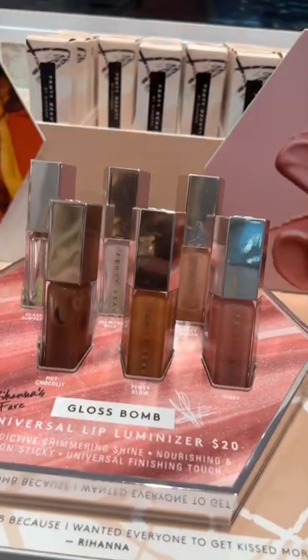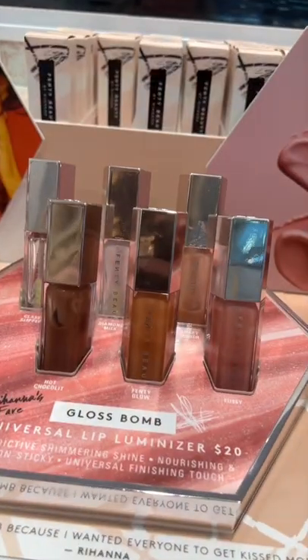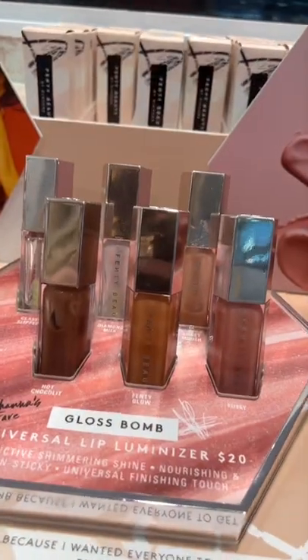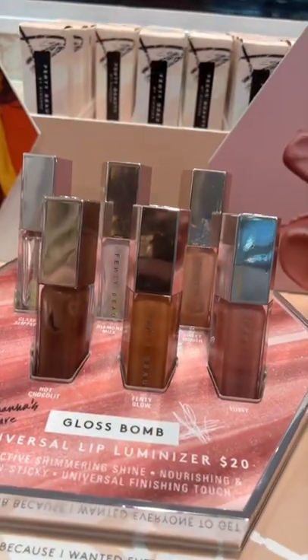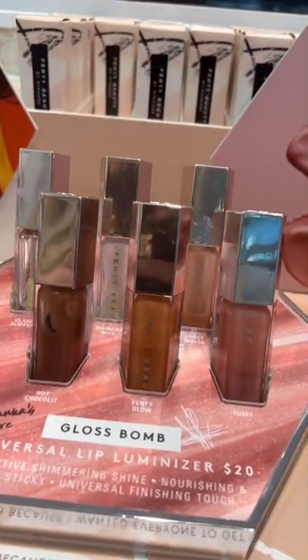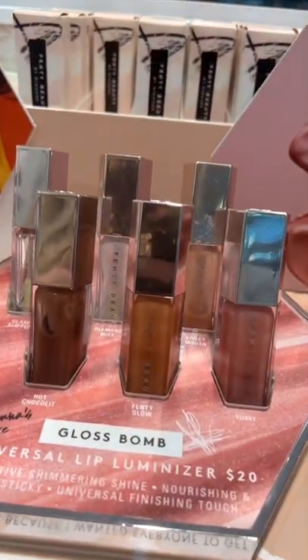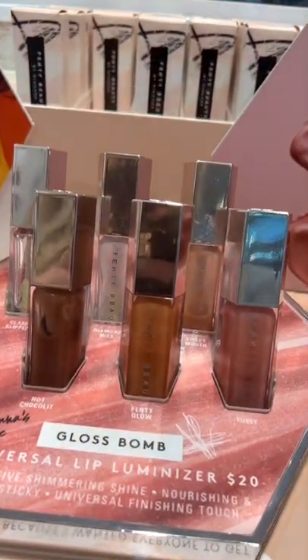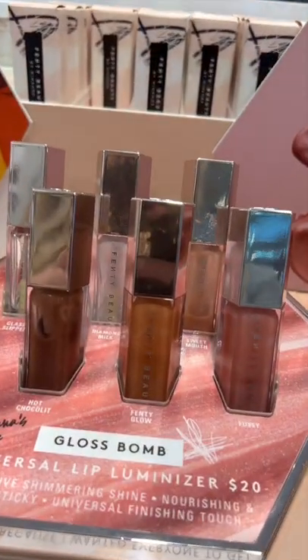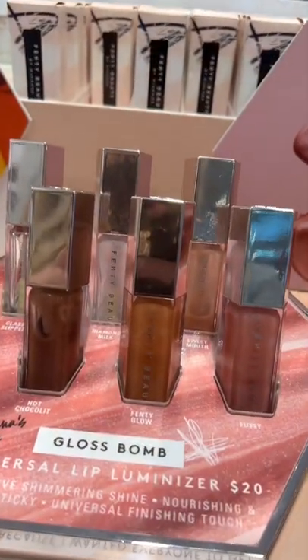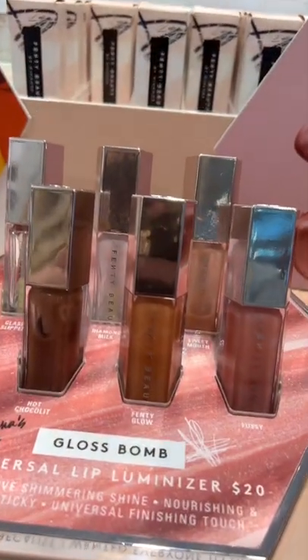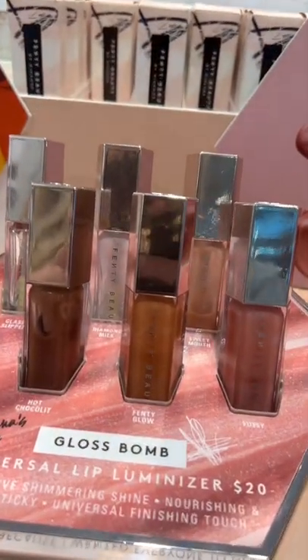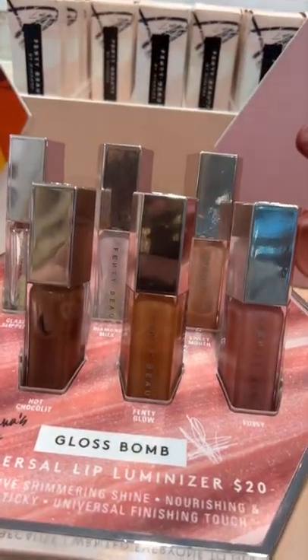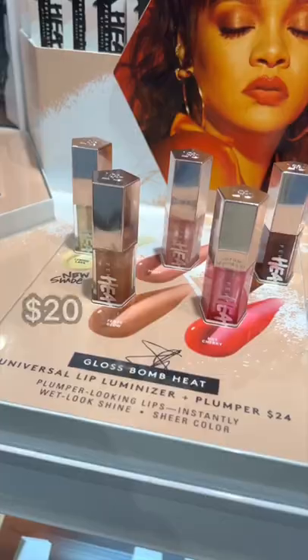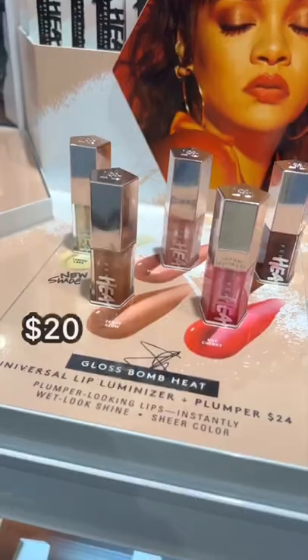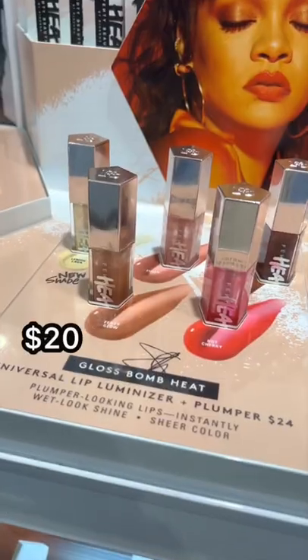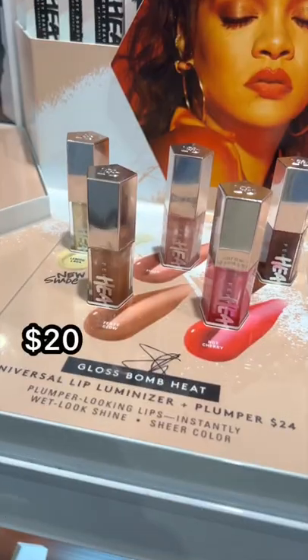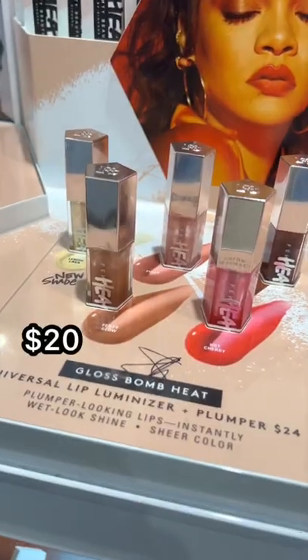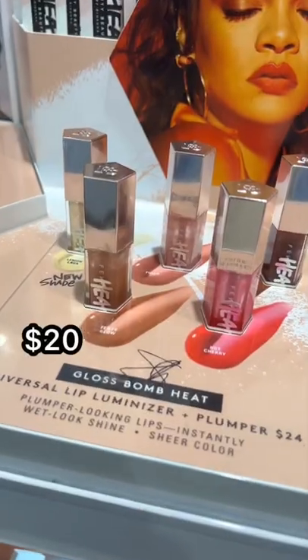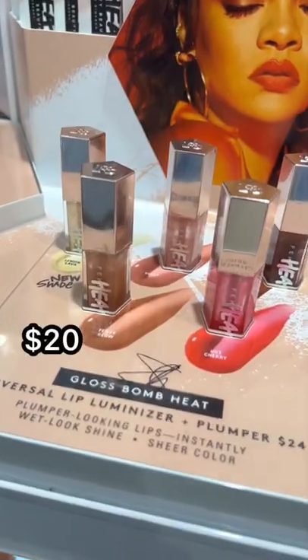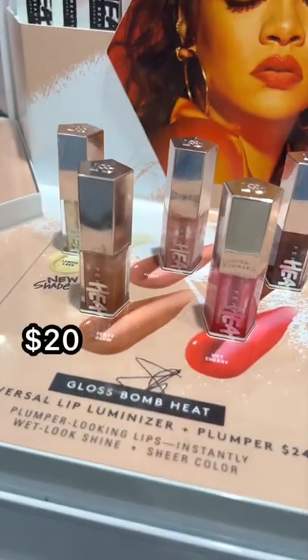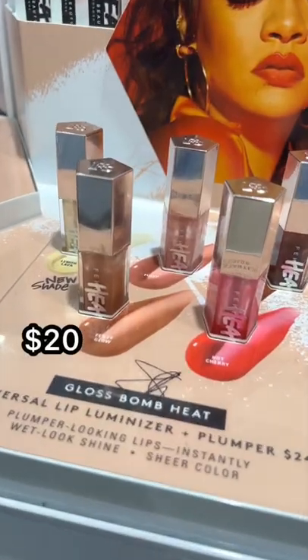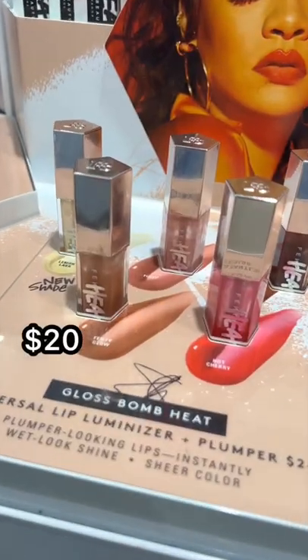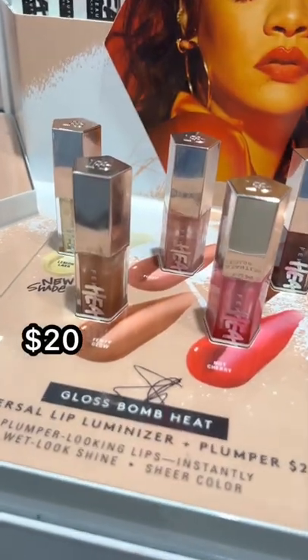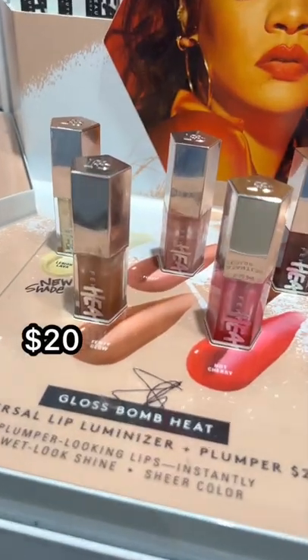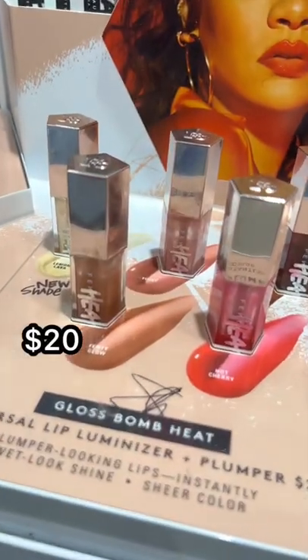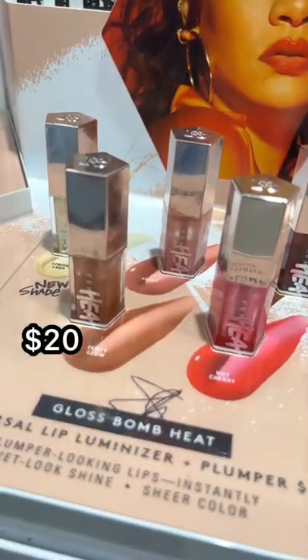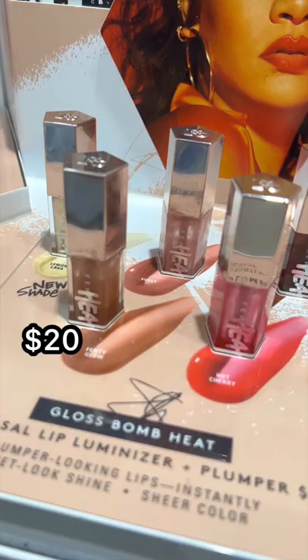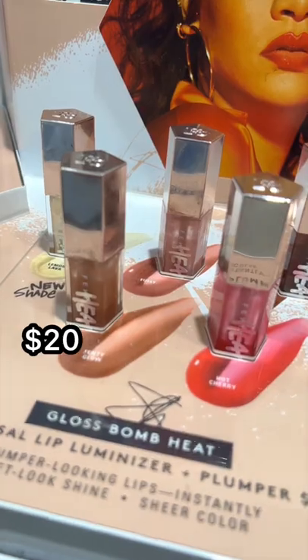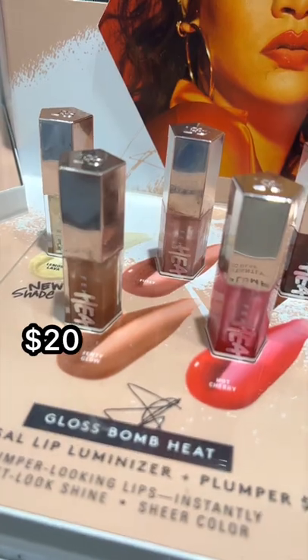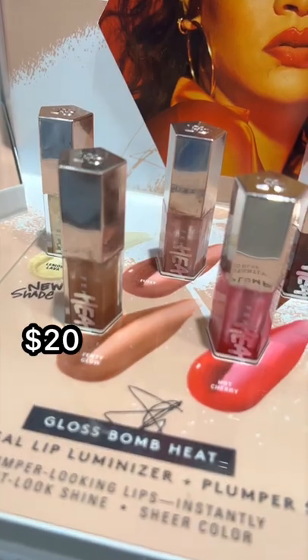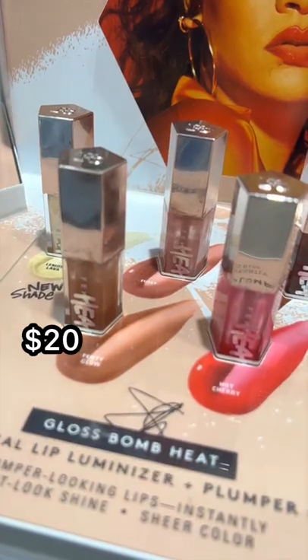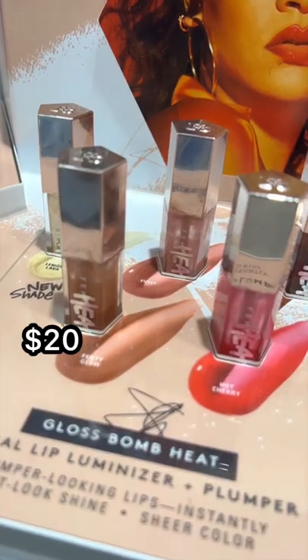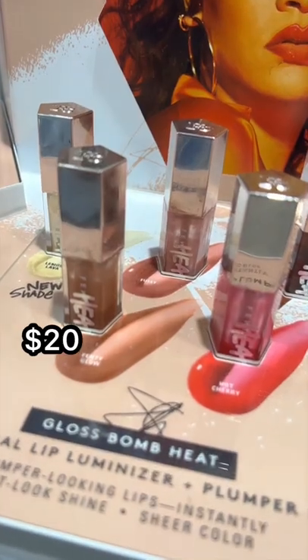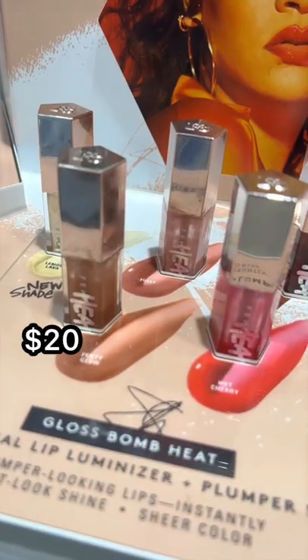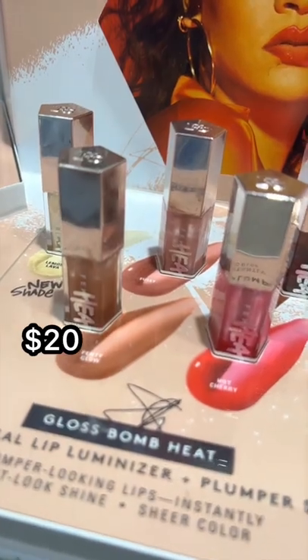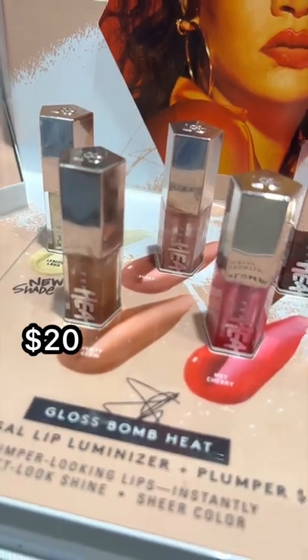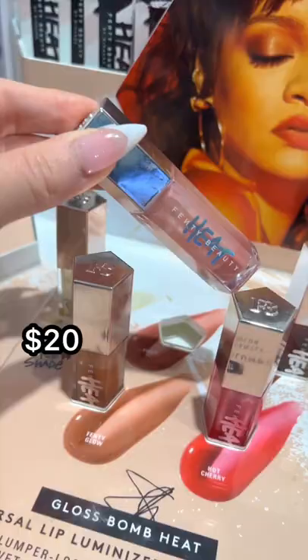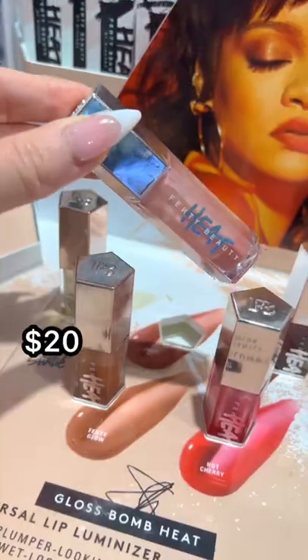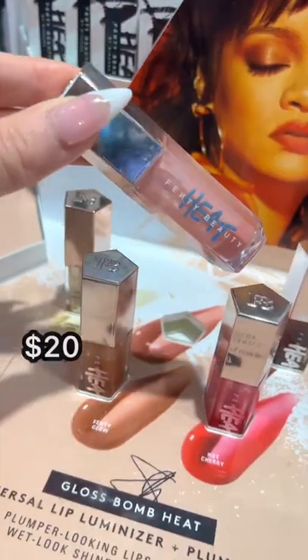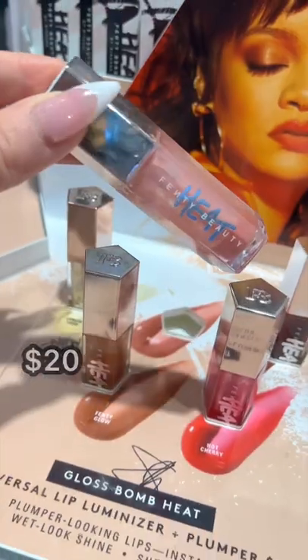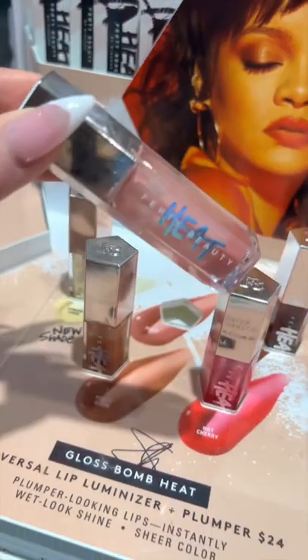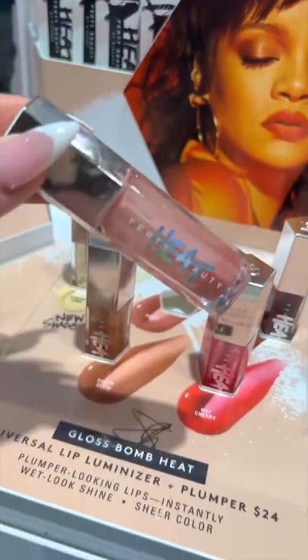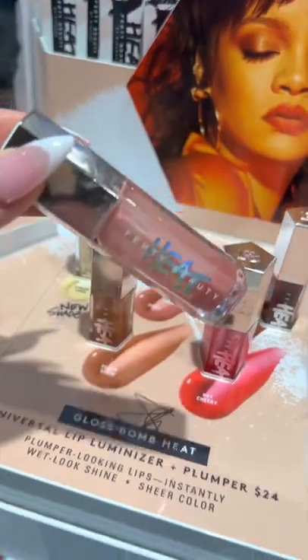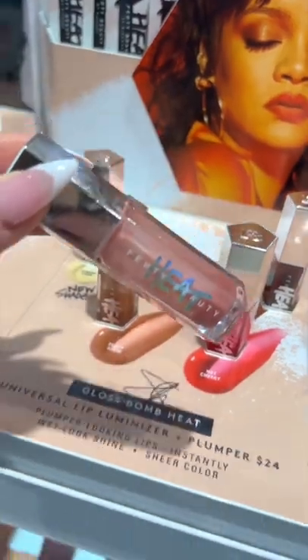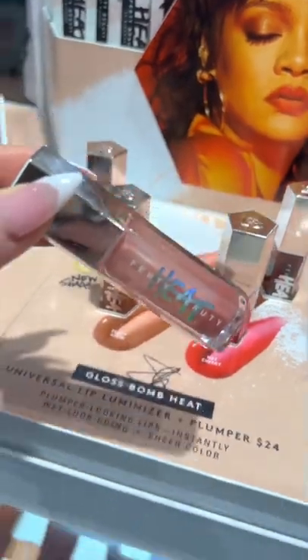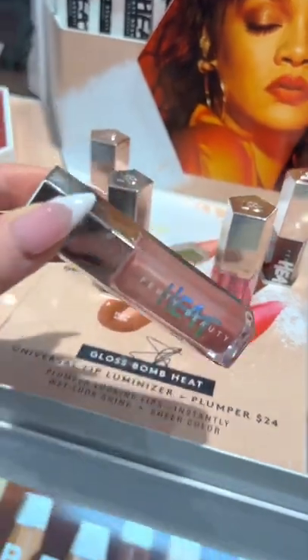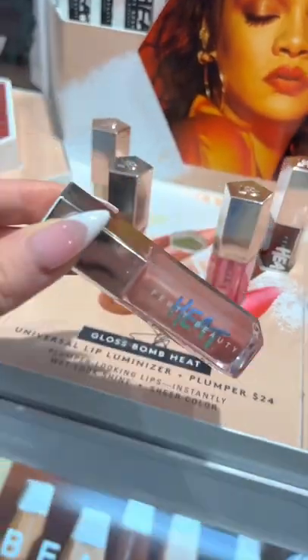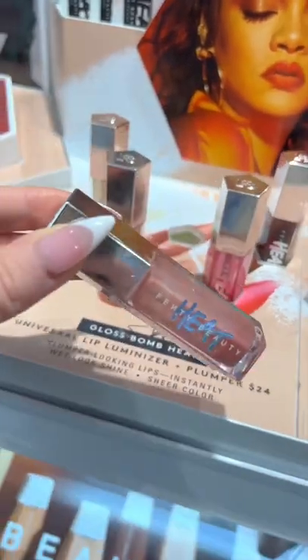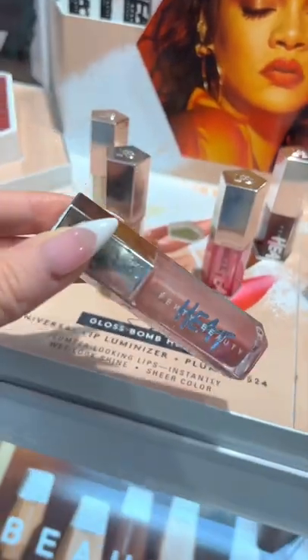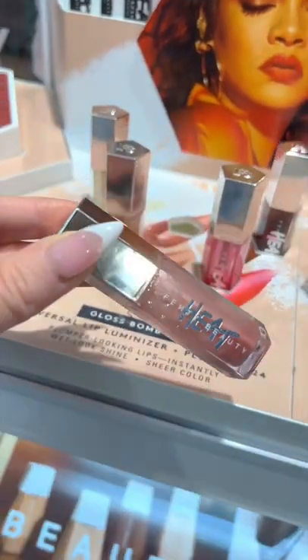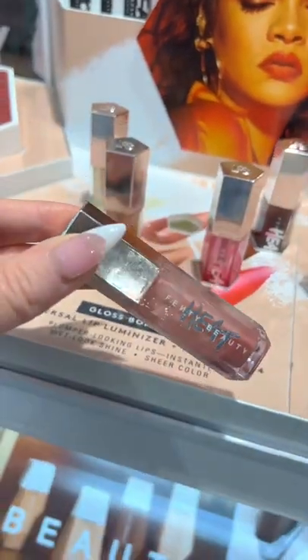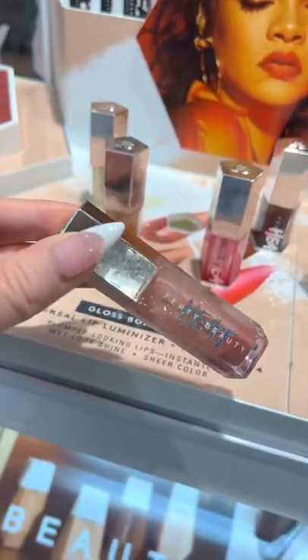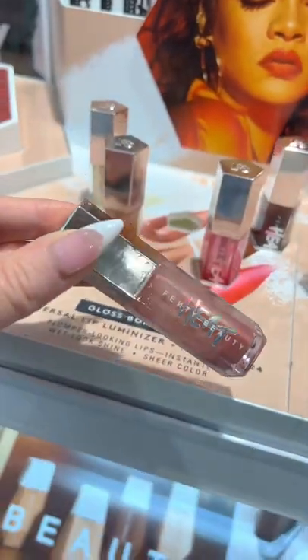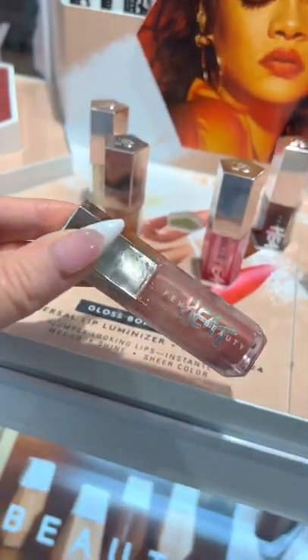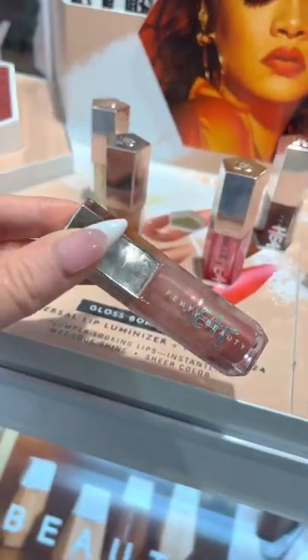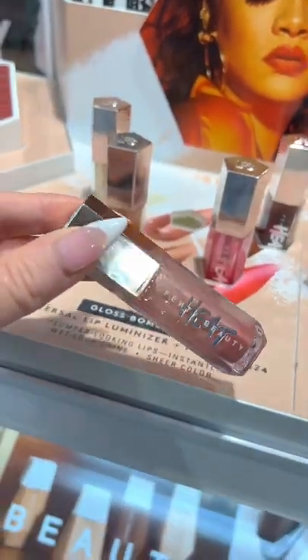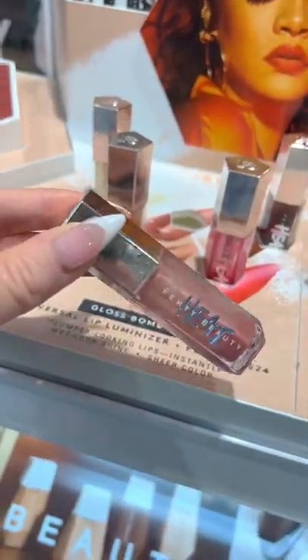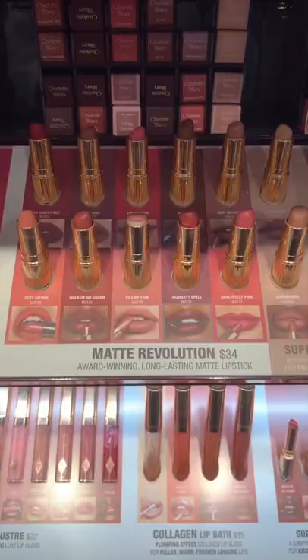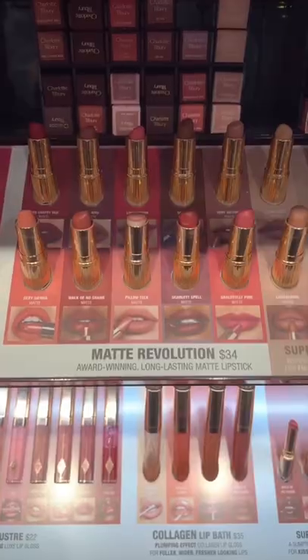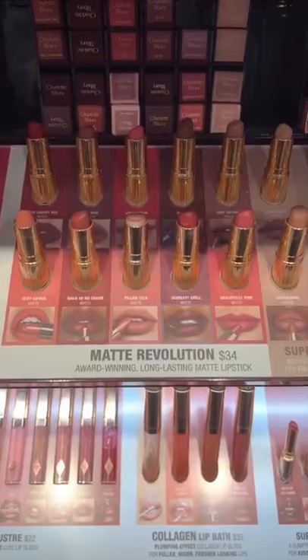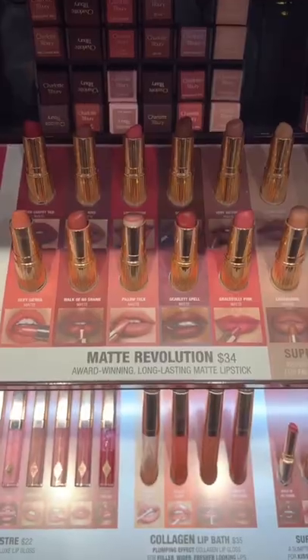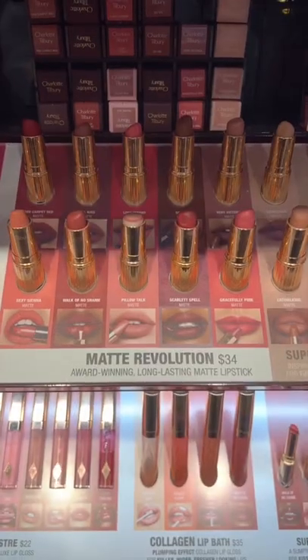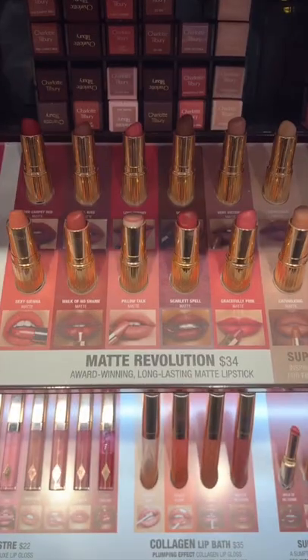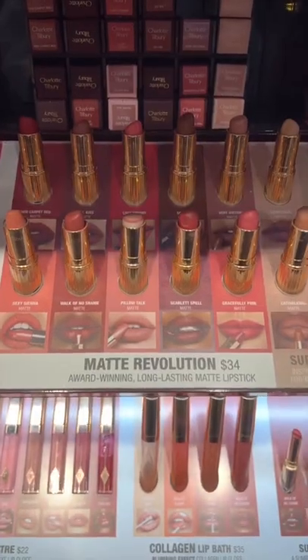I'm a big fan of the Fenty Beauty Gloss Bombs. I really like the Heat one specifically because they give you a little plump to your lips. This one in the shade Fussy is my personal fave.